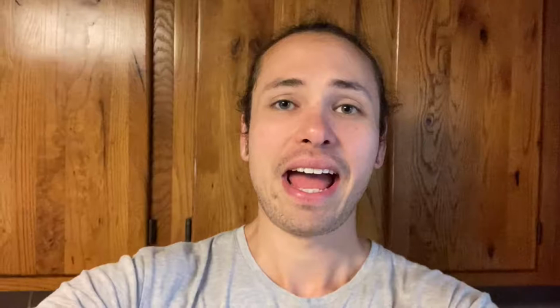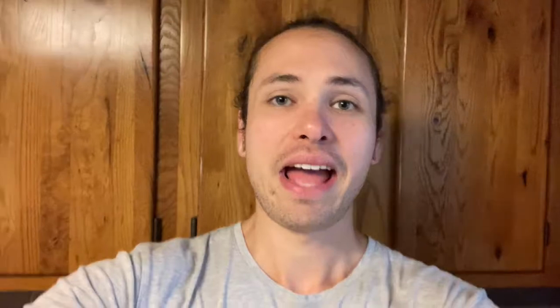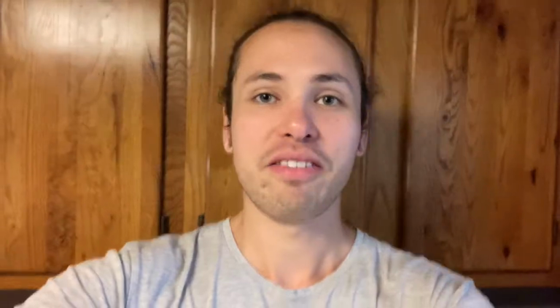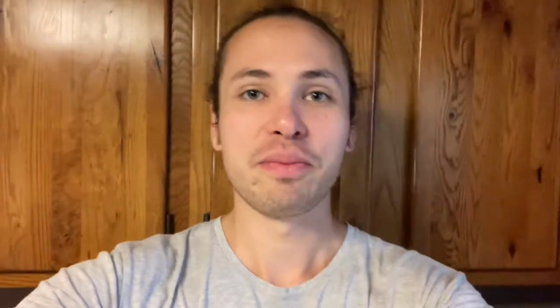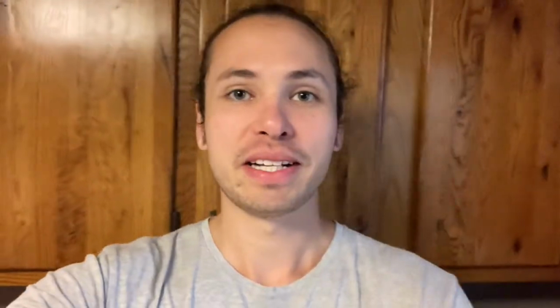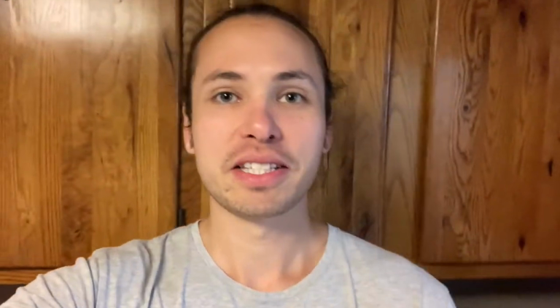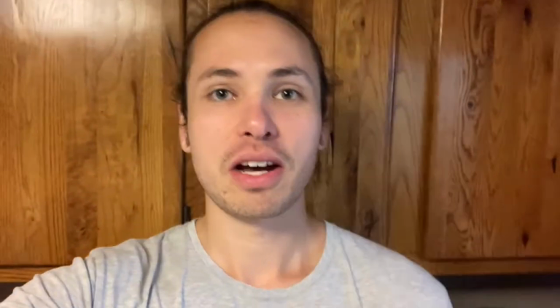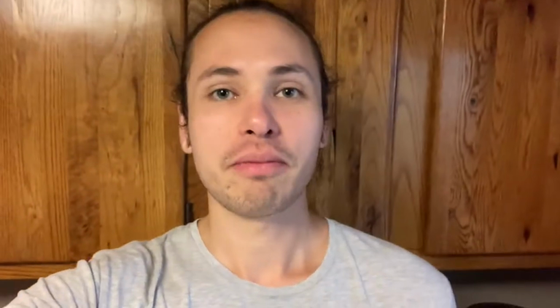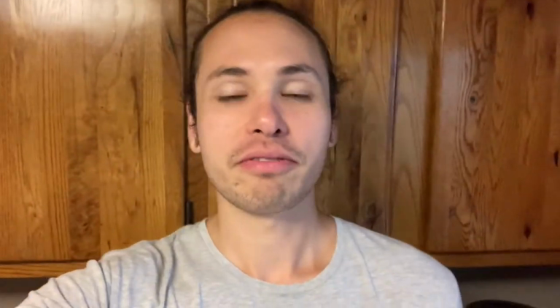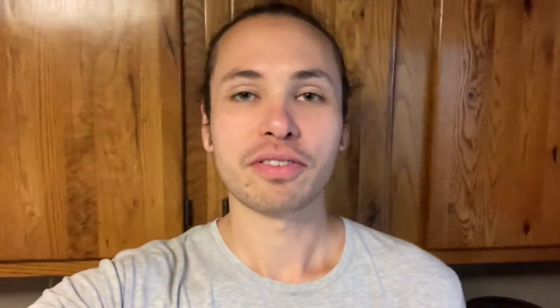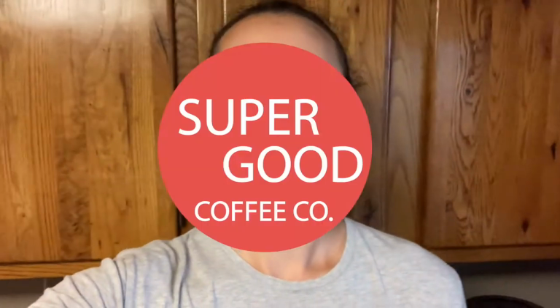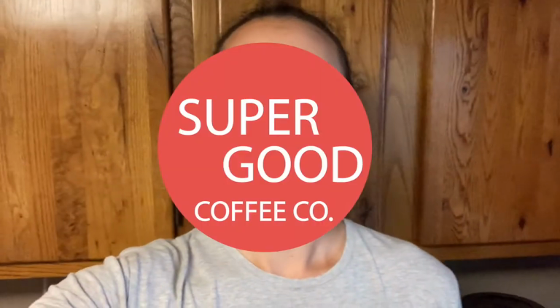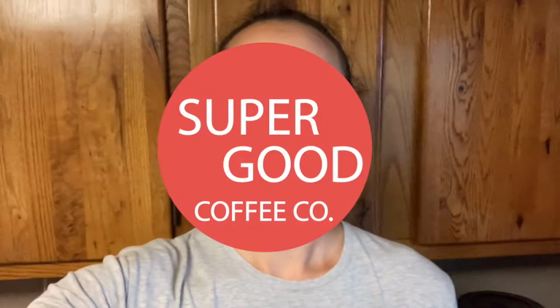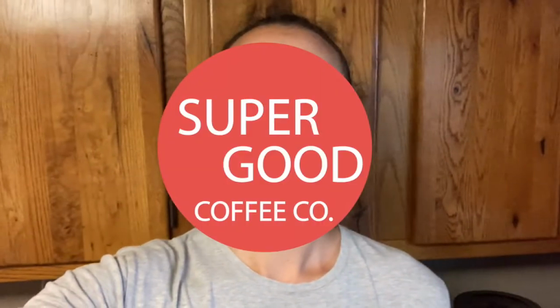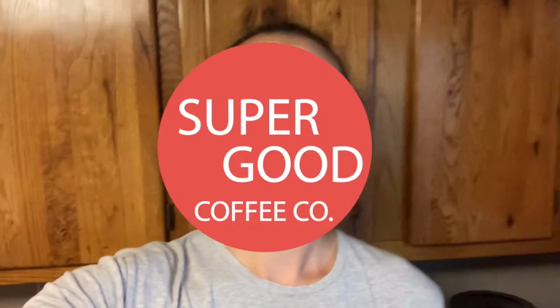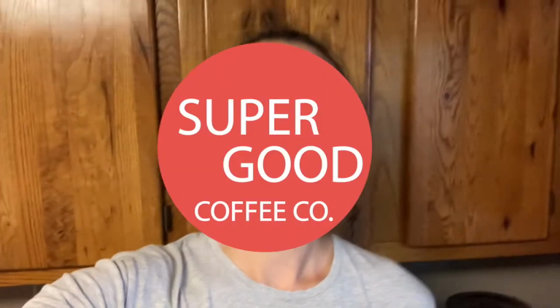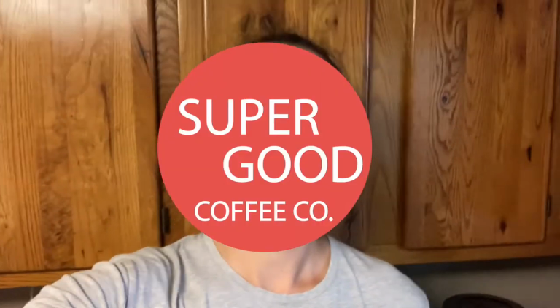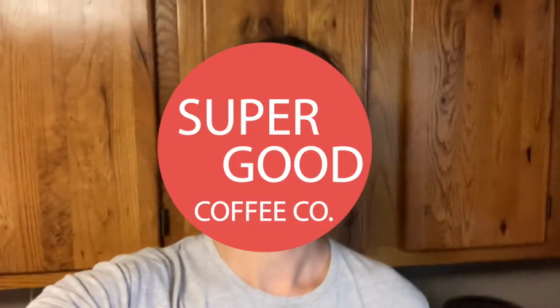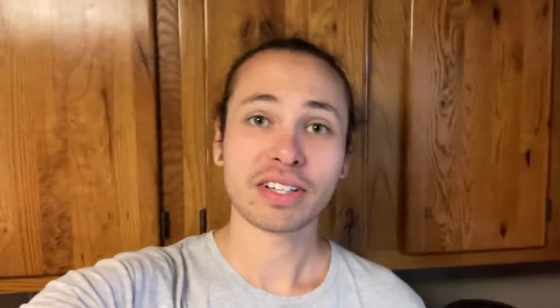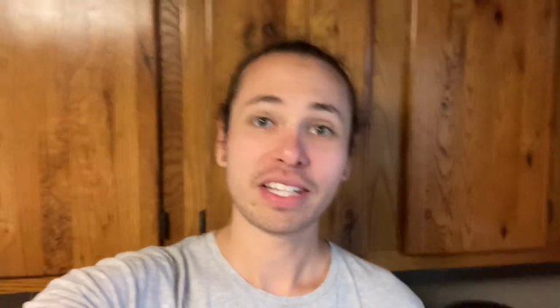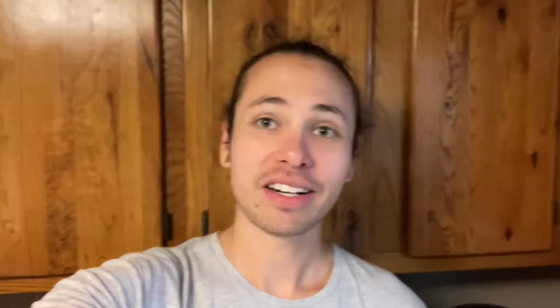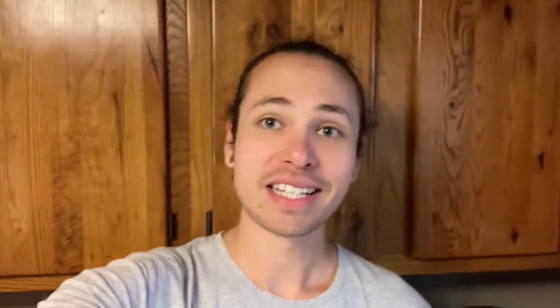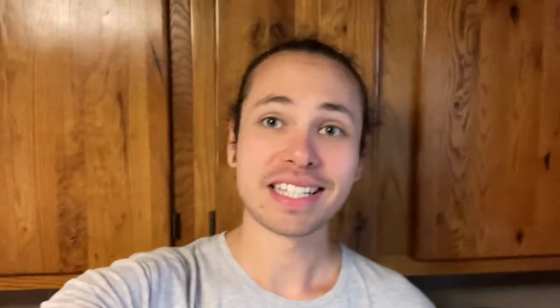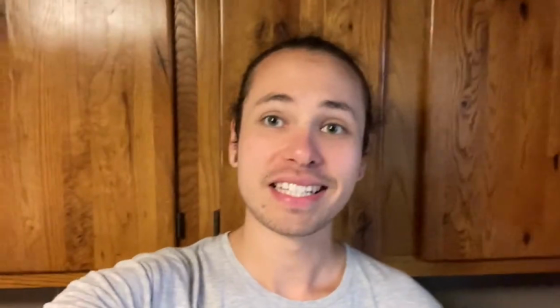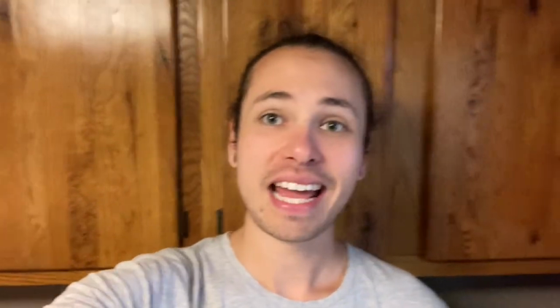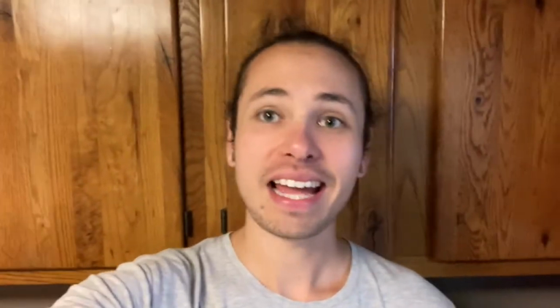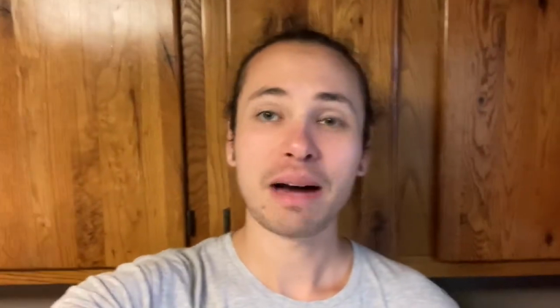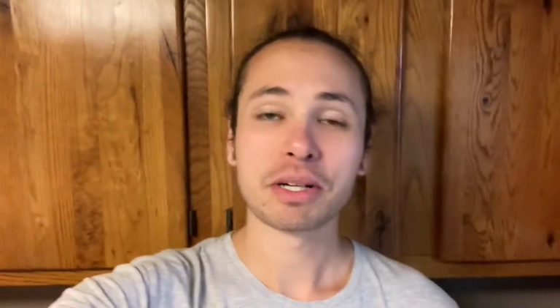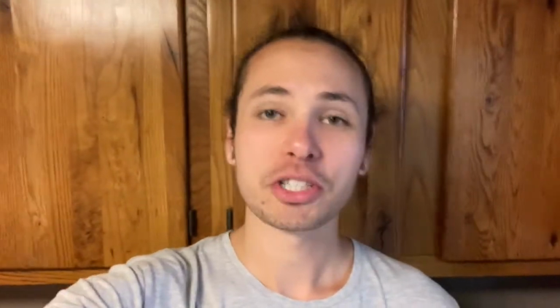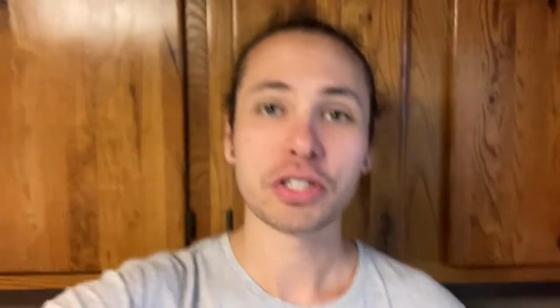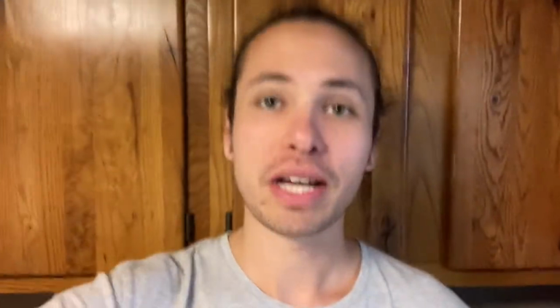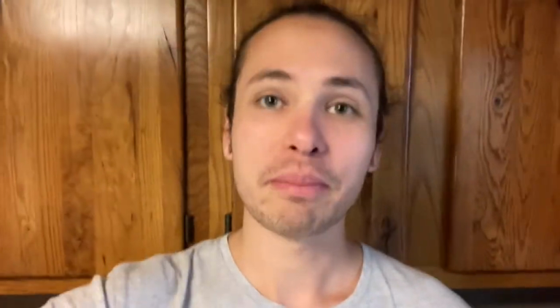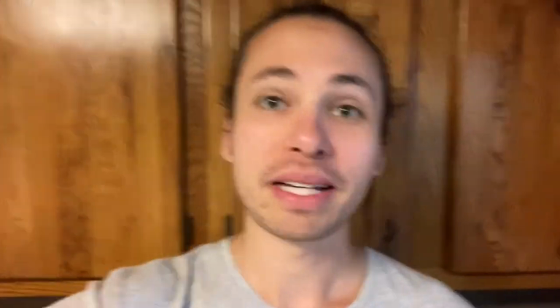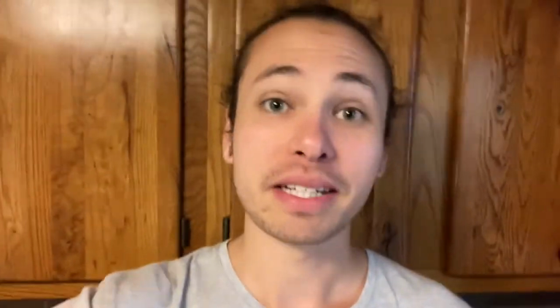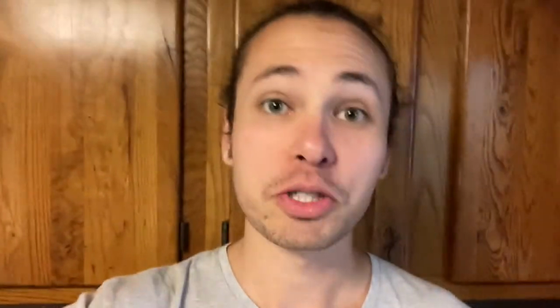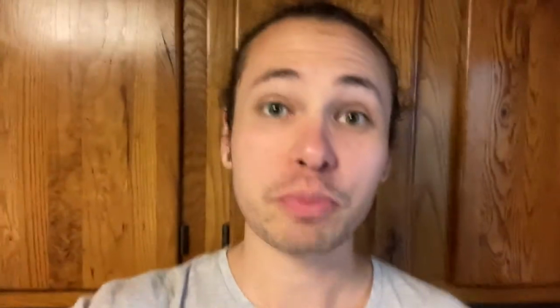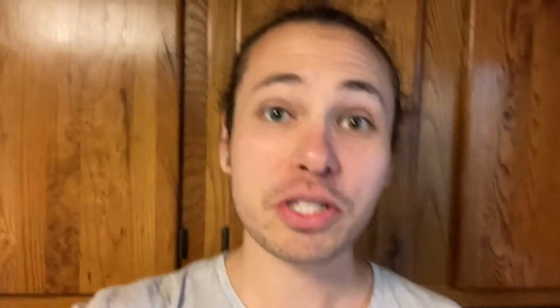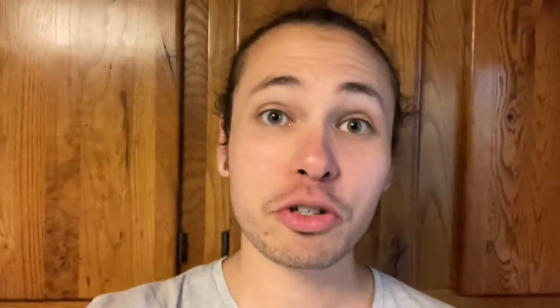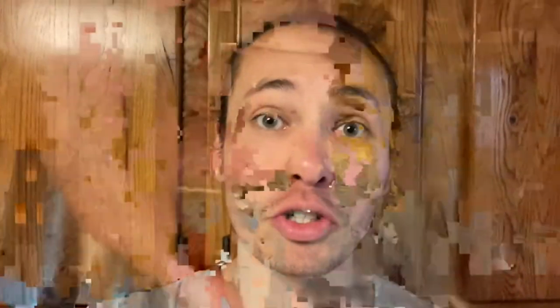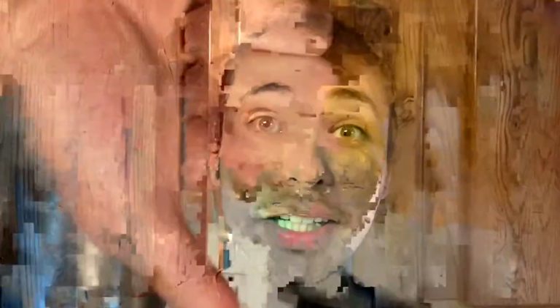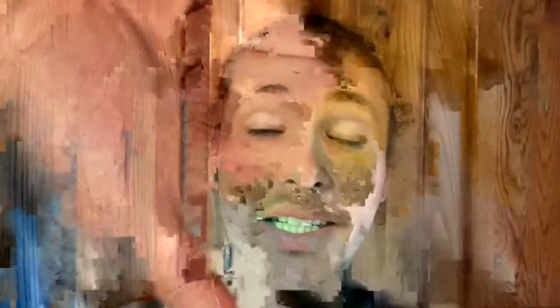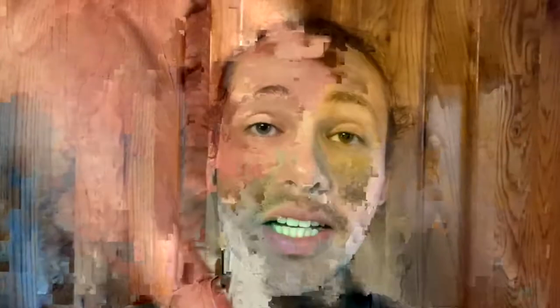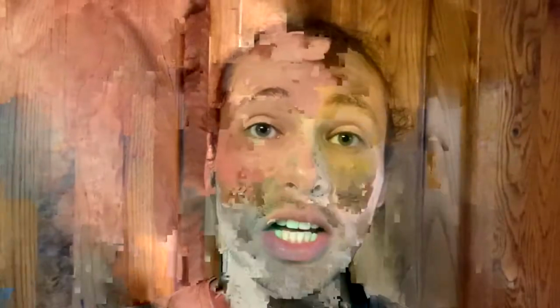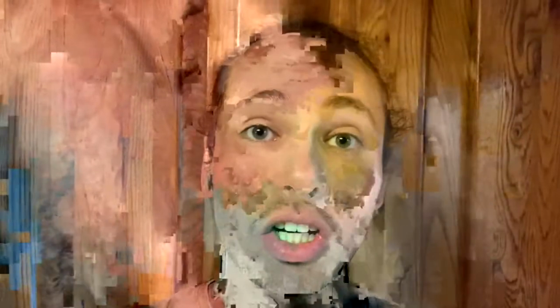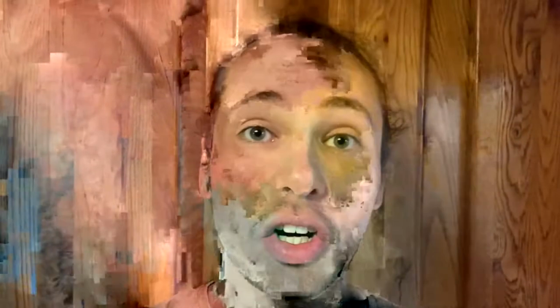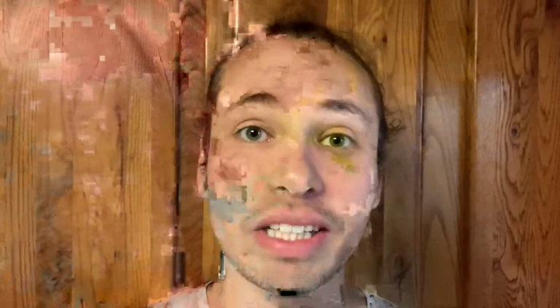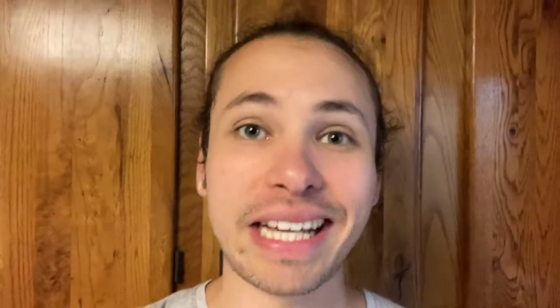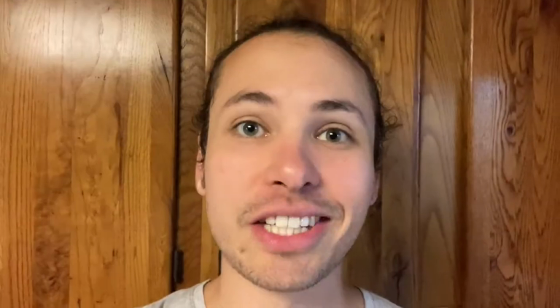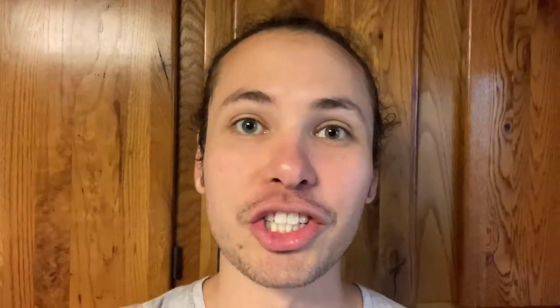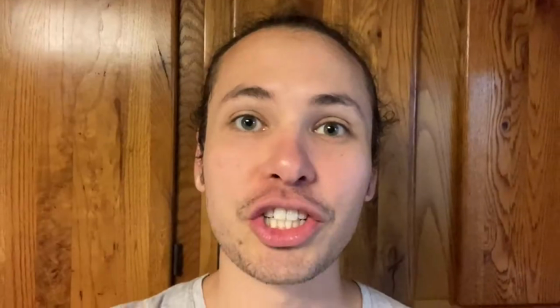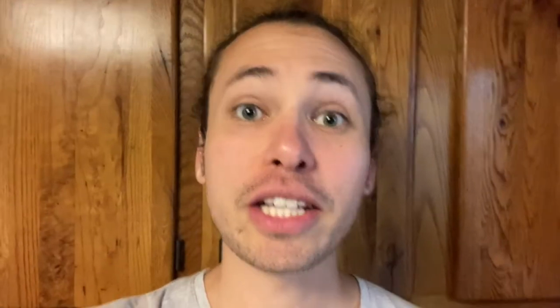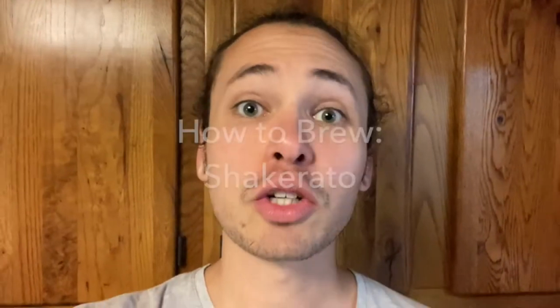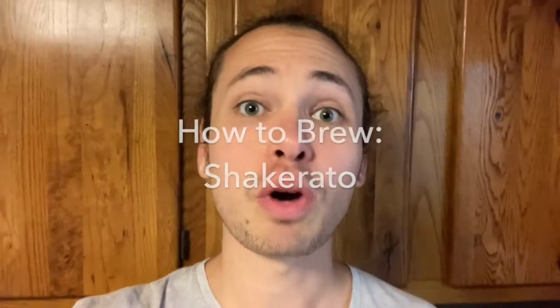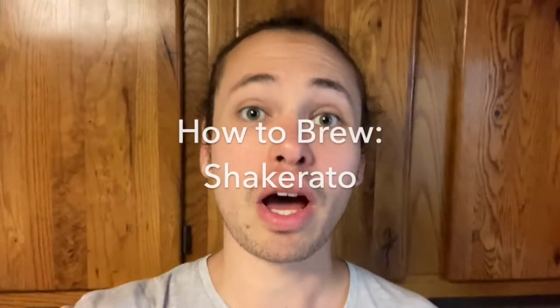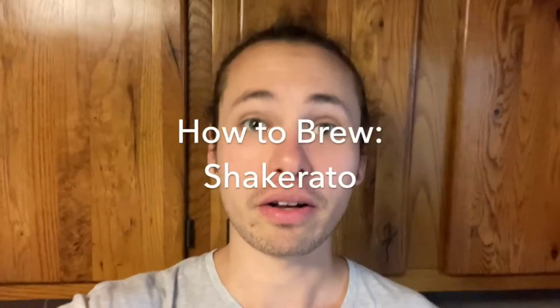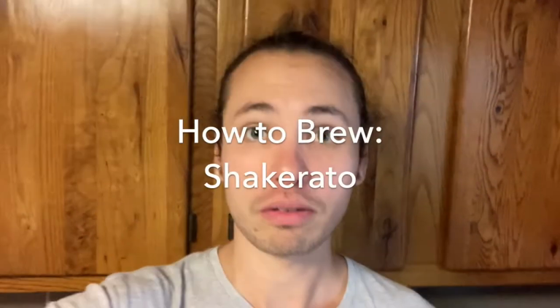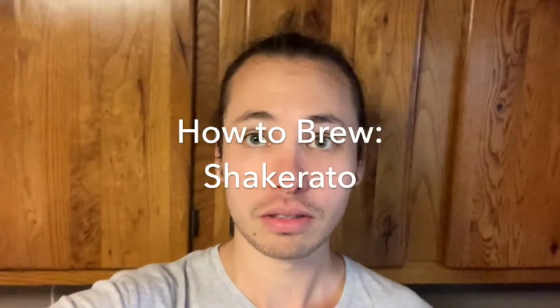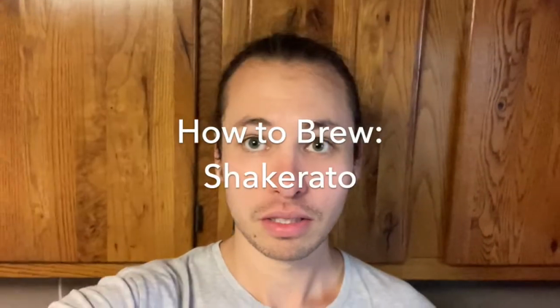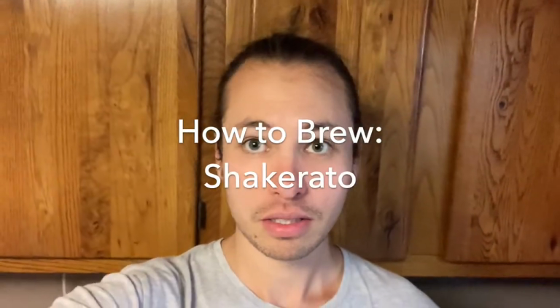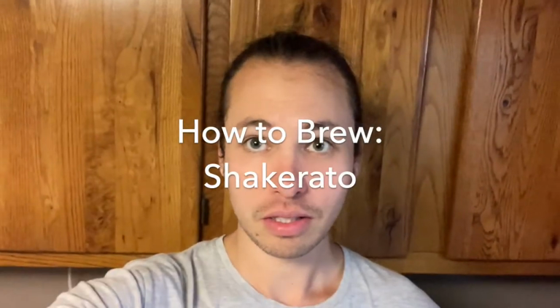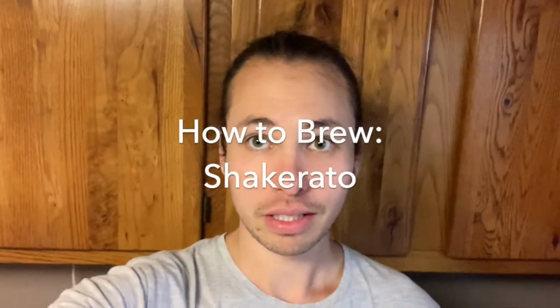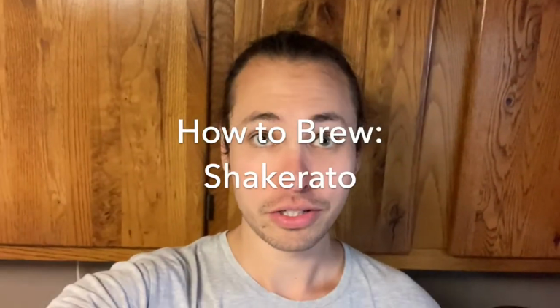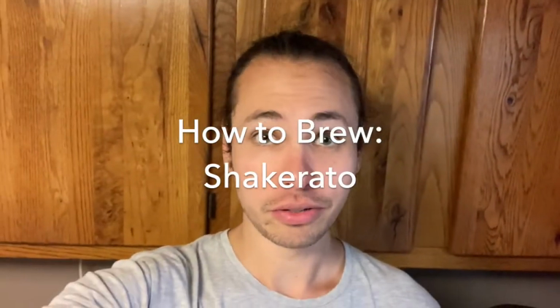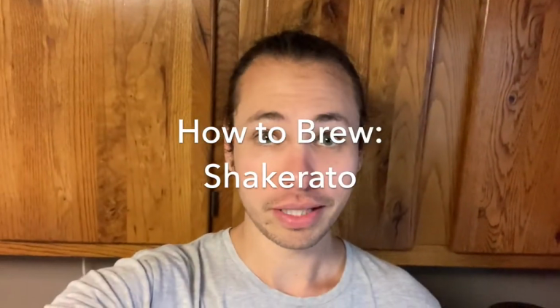Hey everybody, Tom from Super Good Coffee here, and today I'm going to show you how to make an espresso drink called a shakerado. So let's do it.